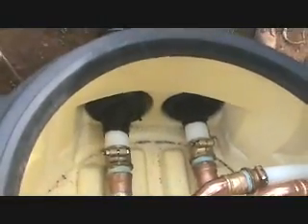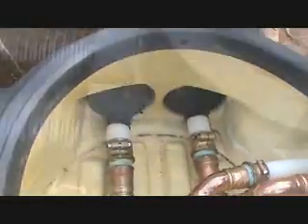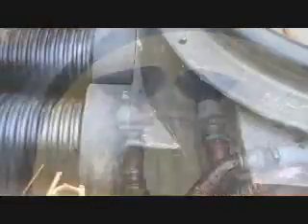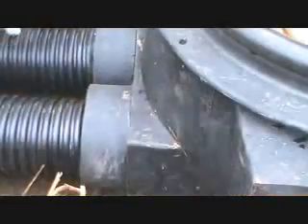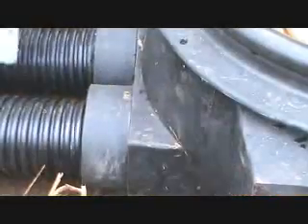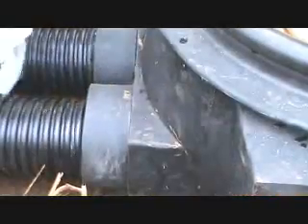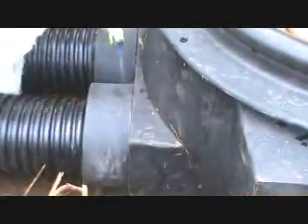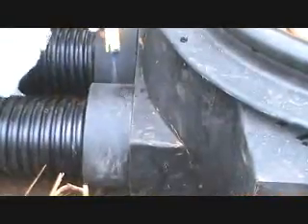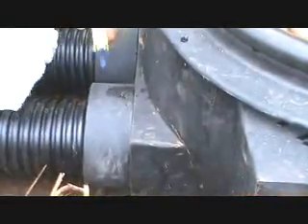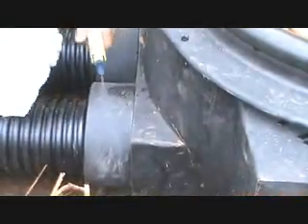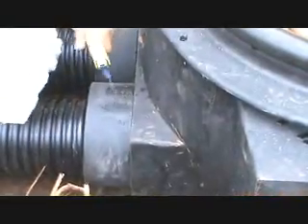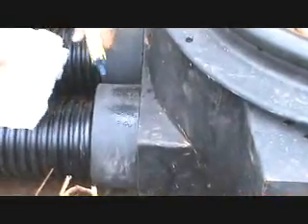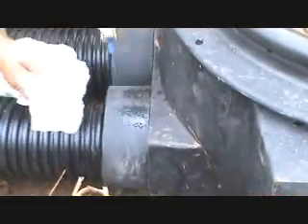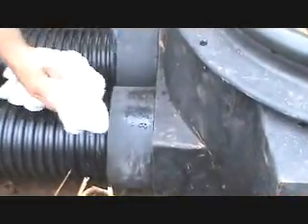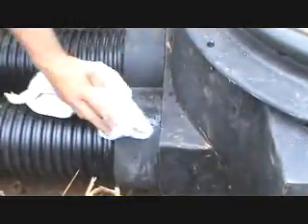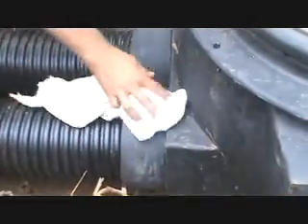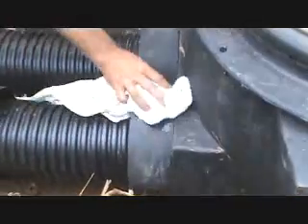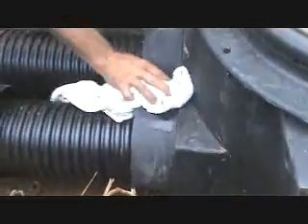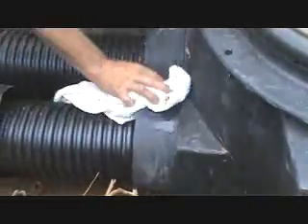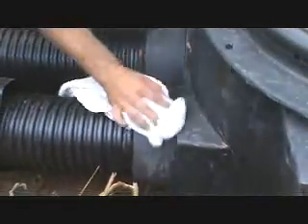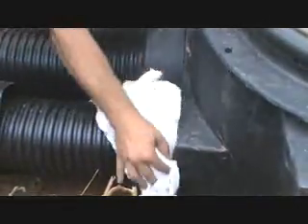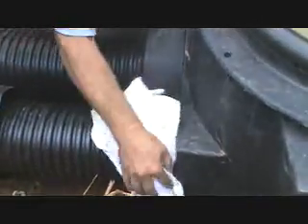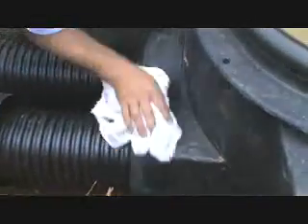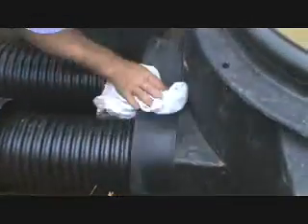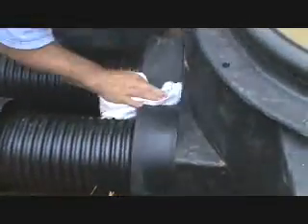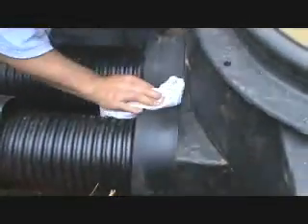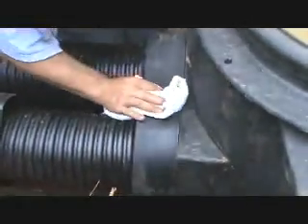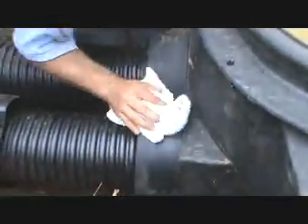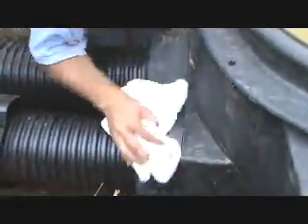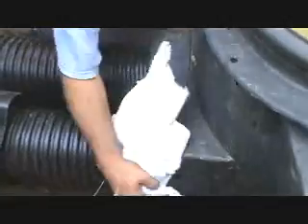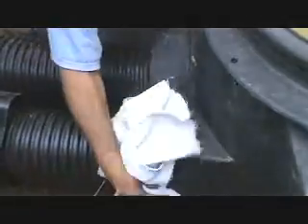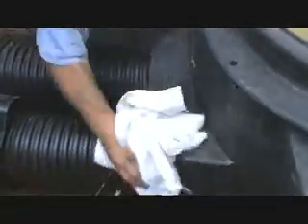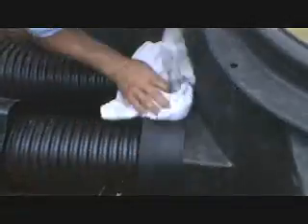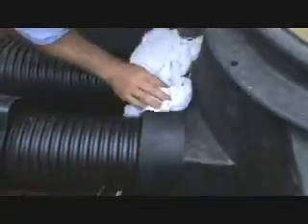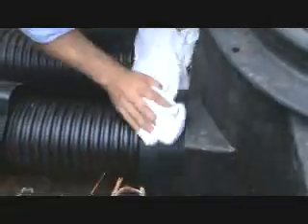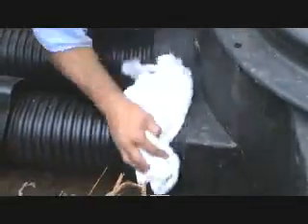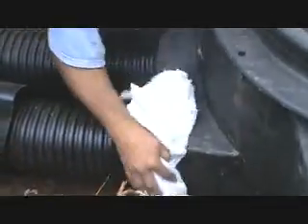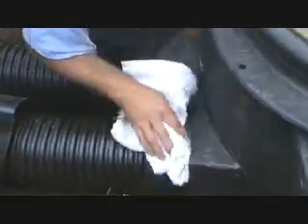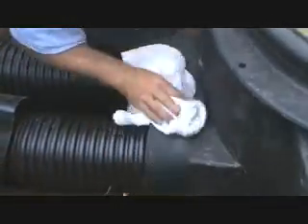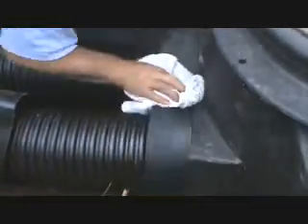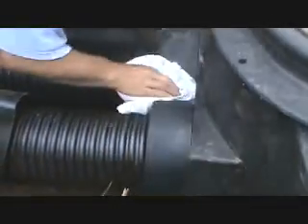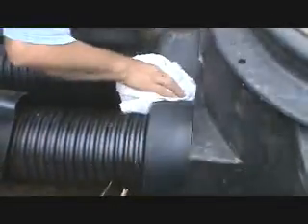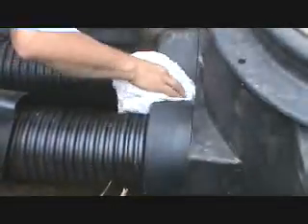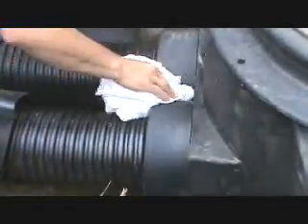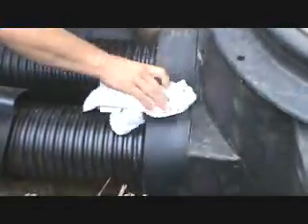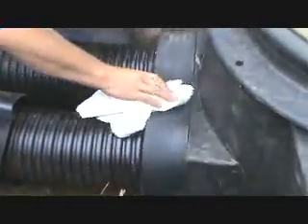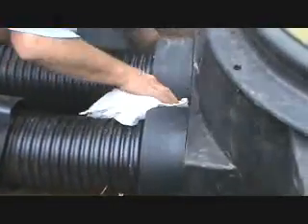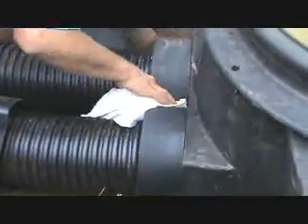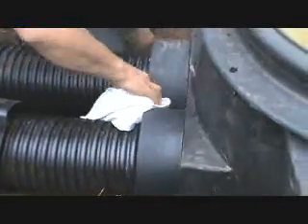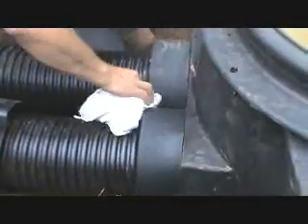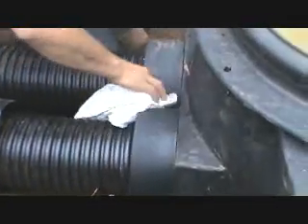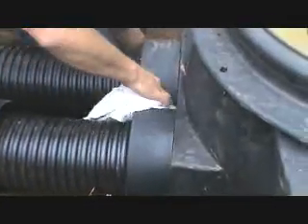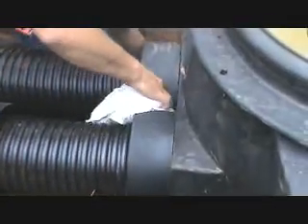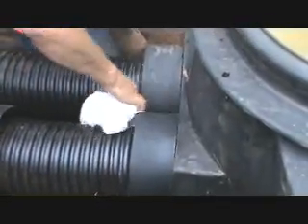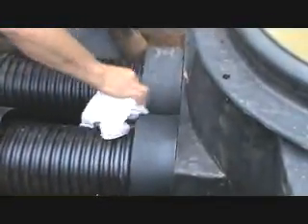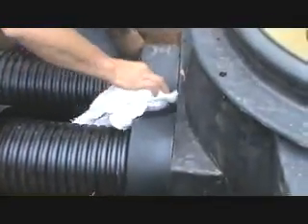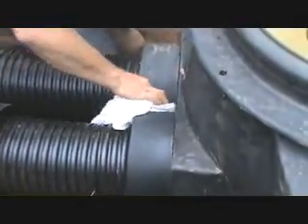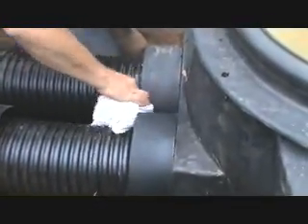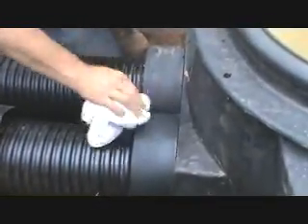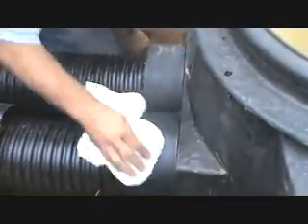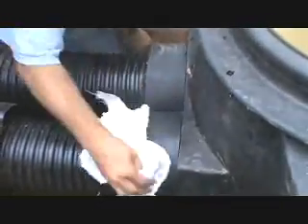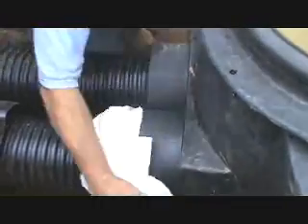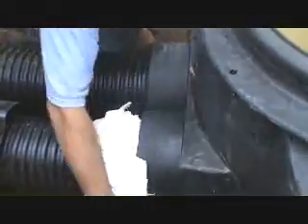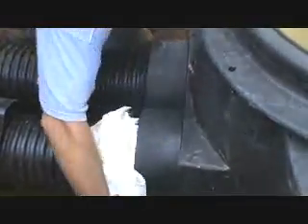Clean the surface of the connection vault and corresponding pipe jacket with a clean cloth. If necessary, use soap and water.